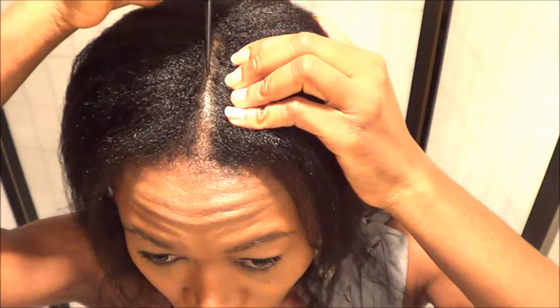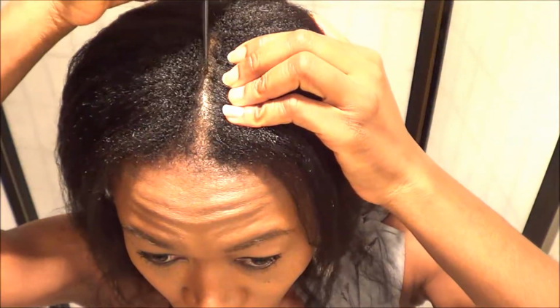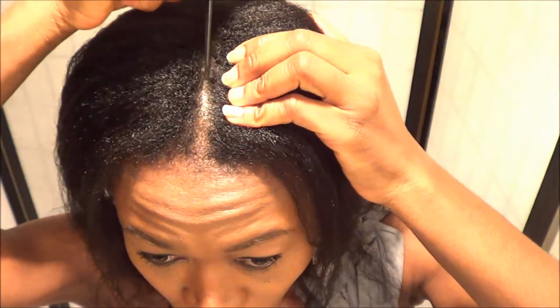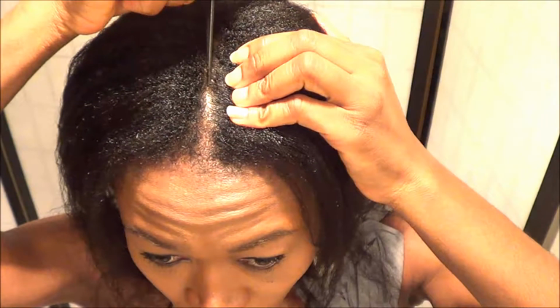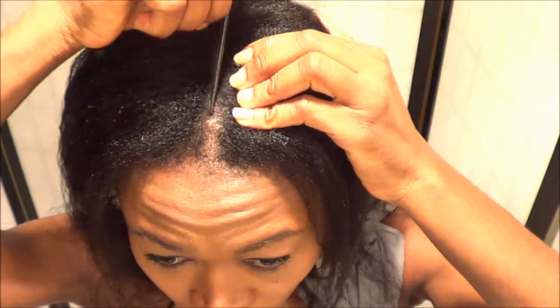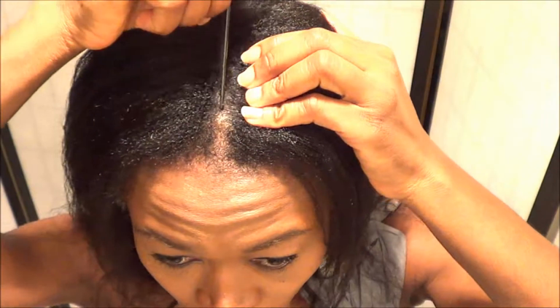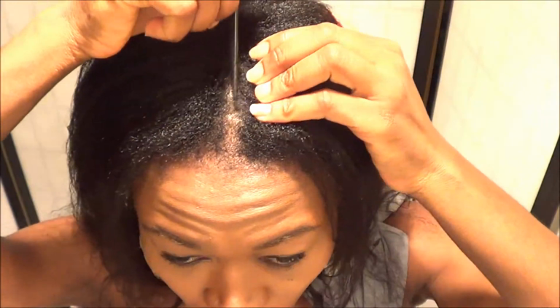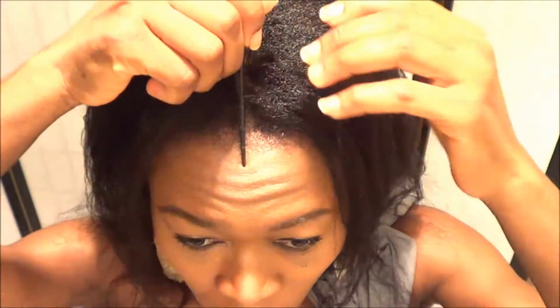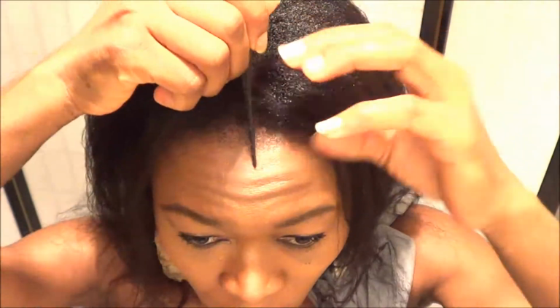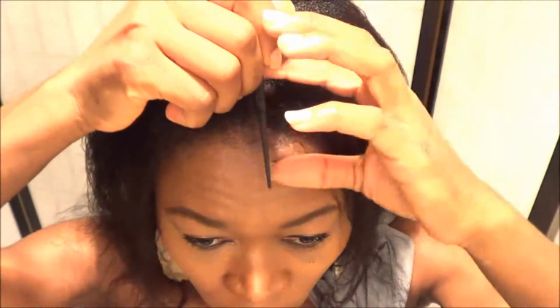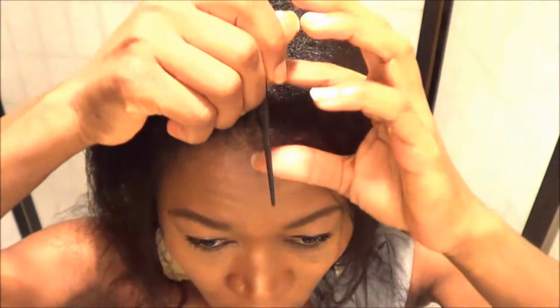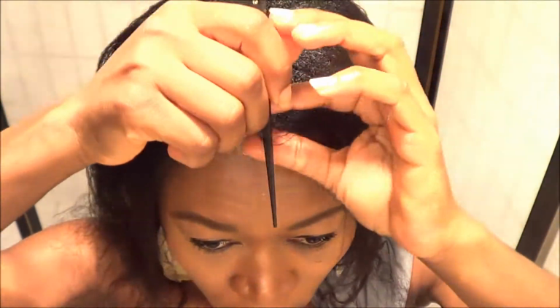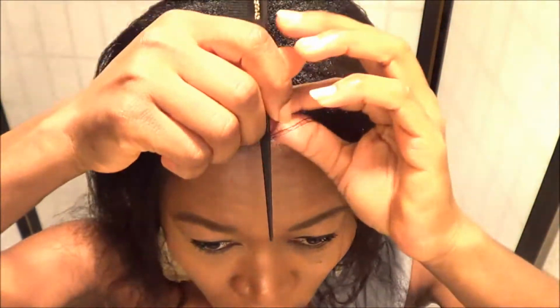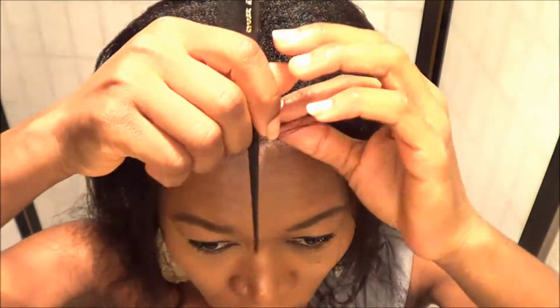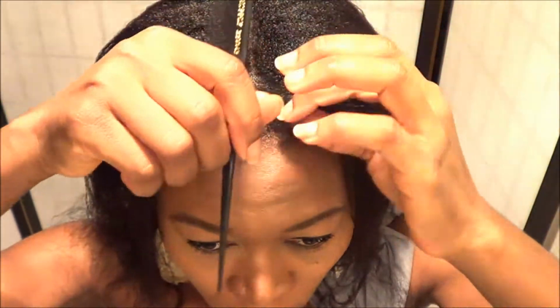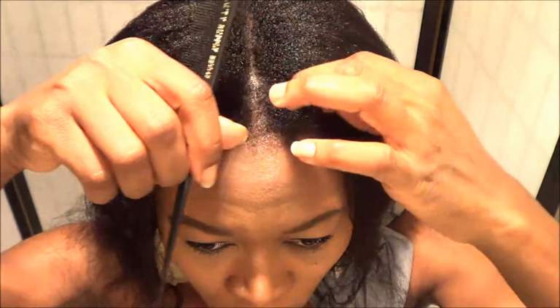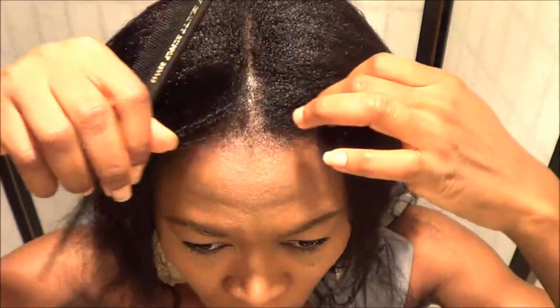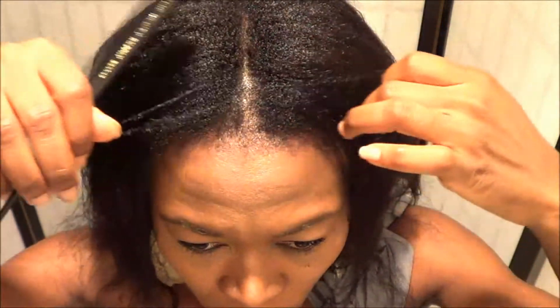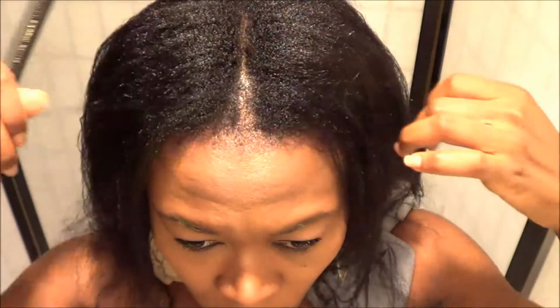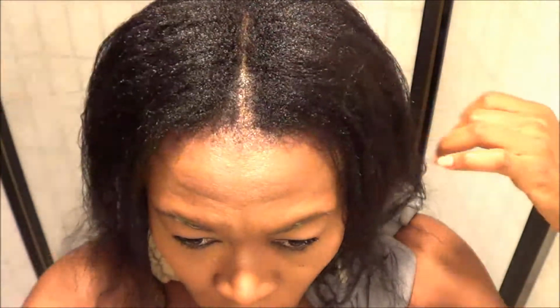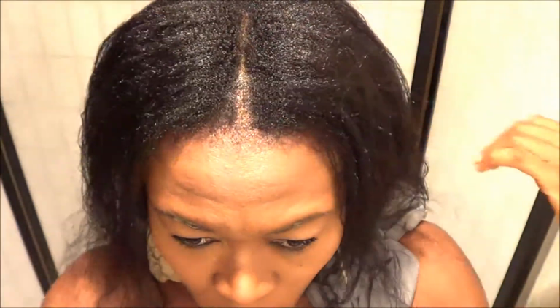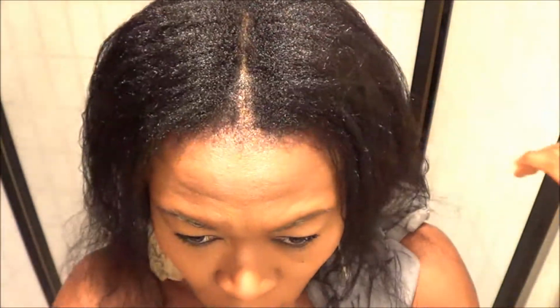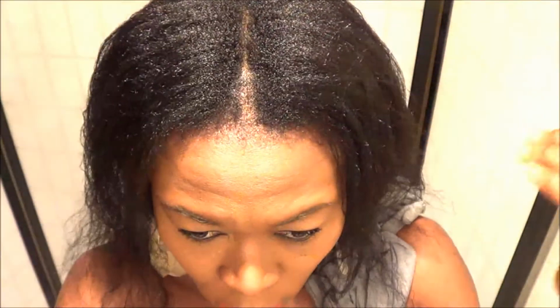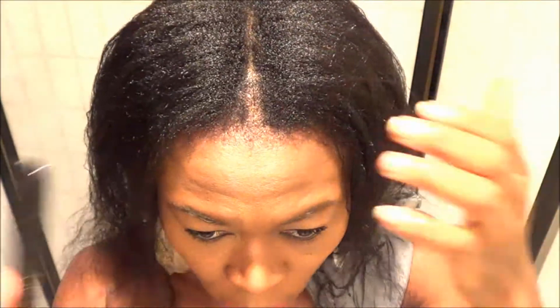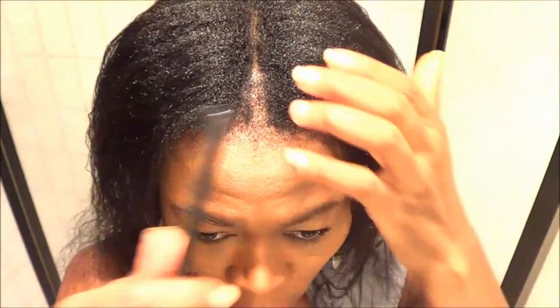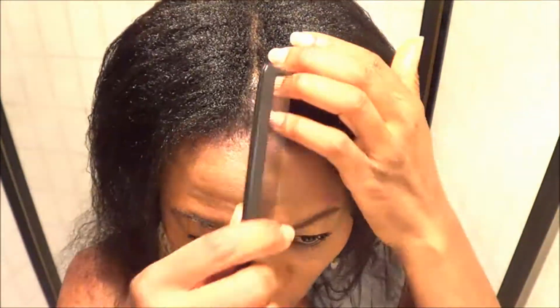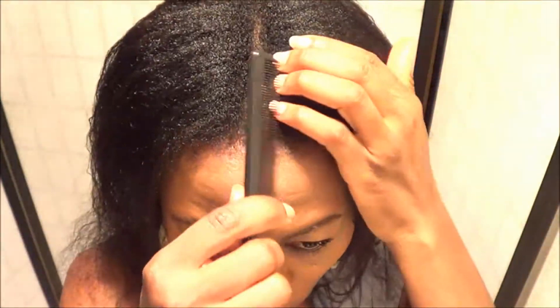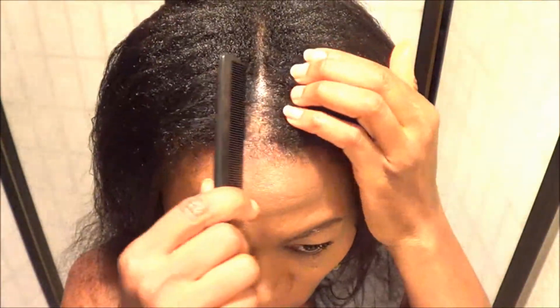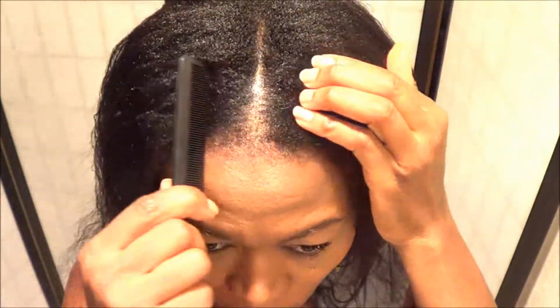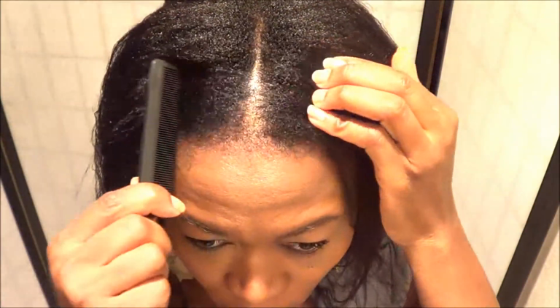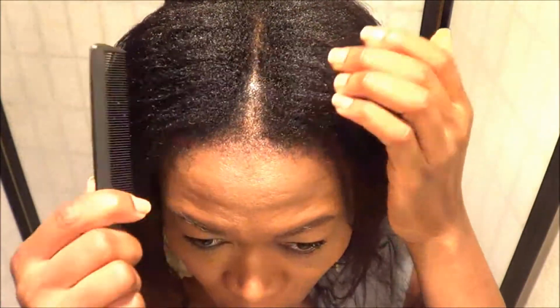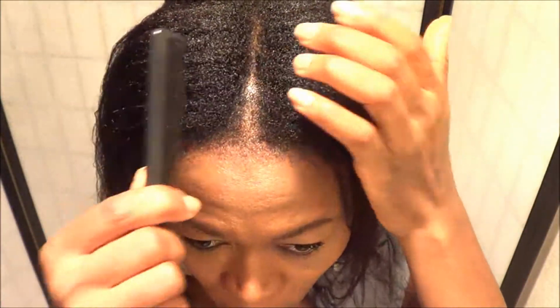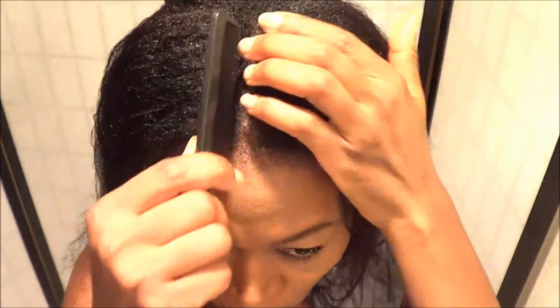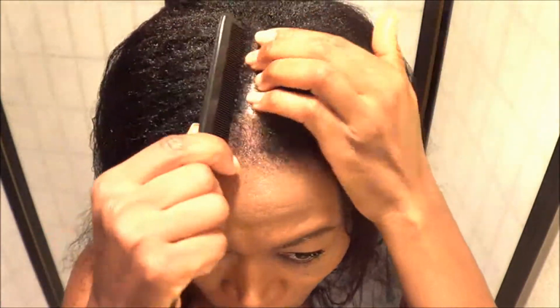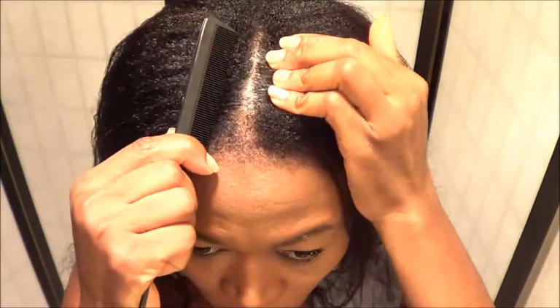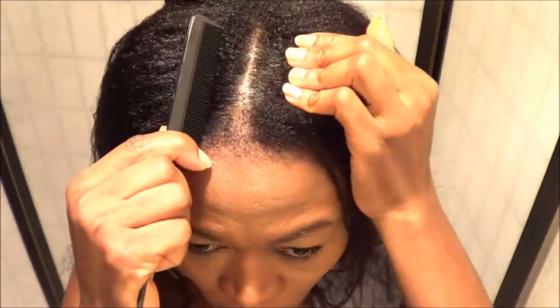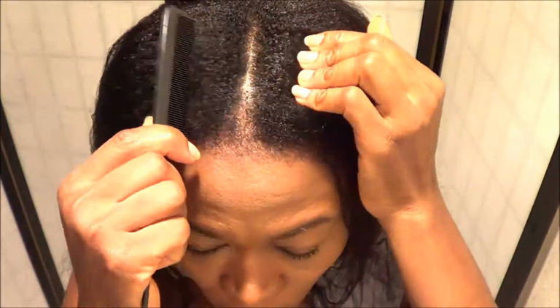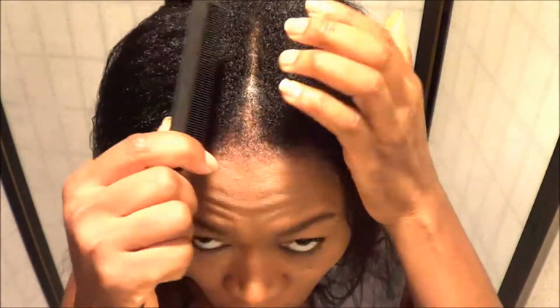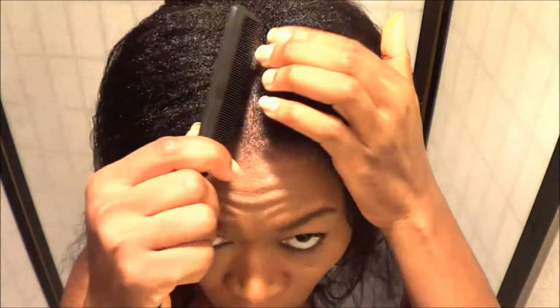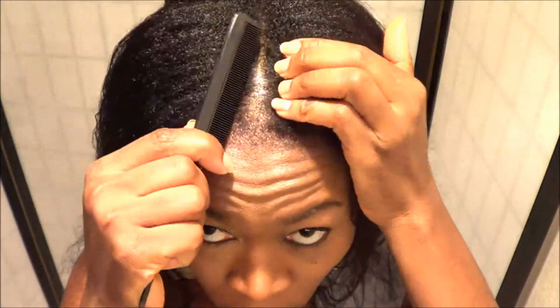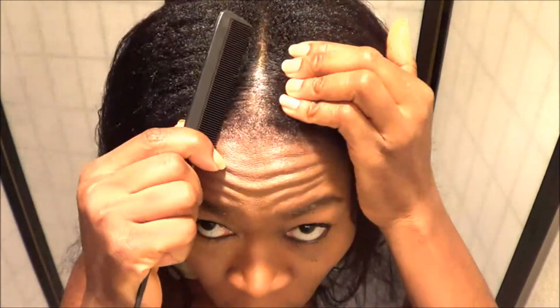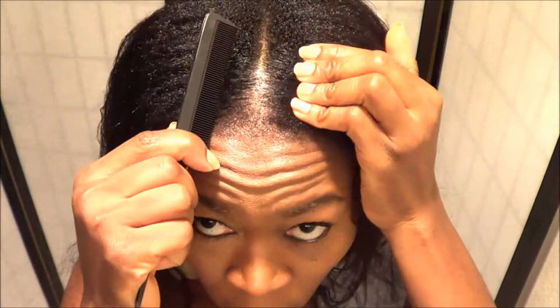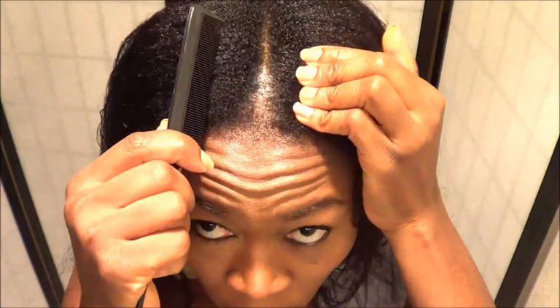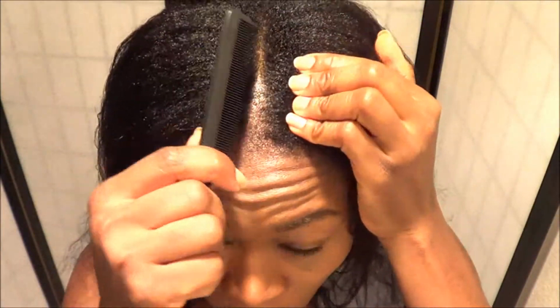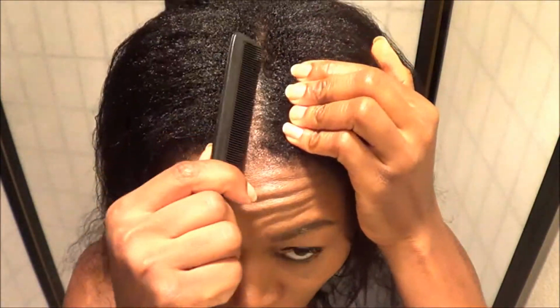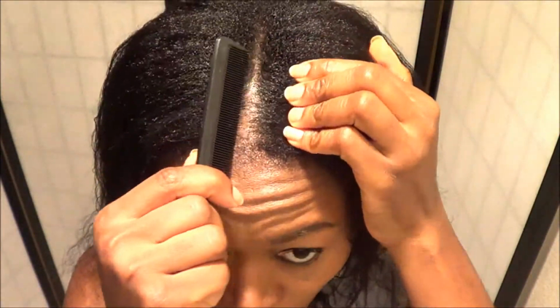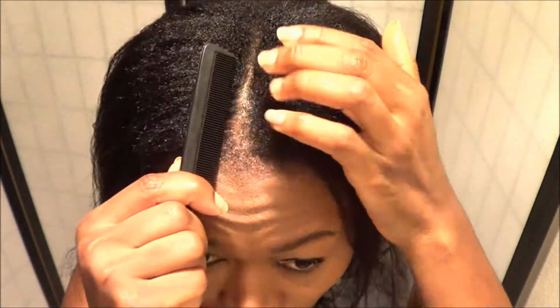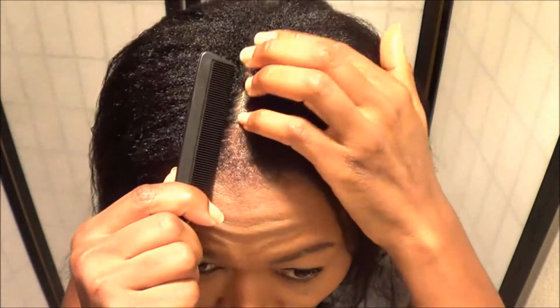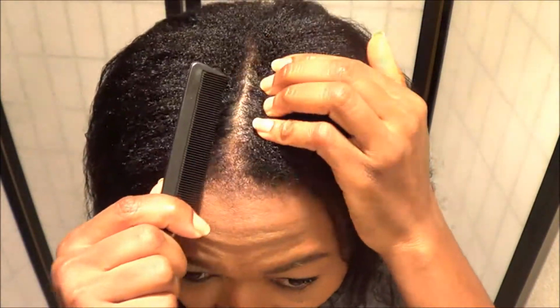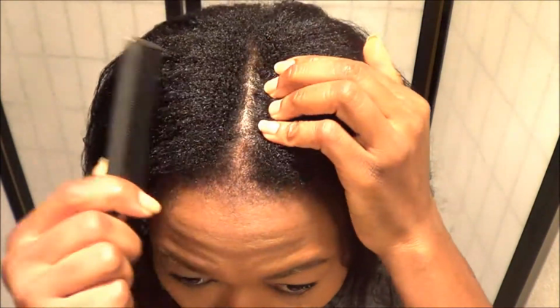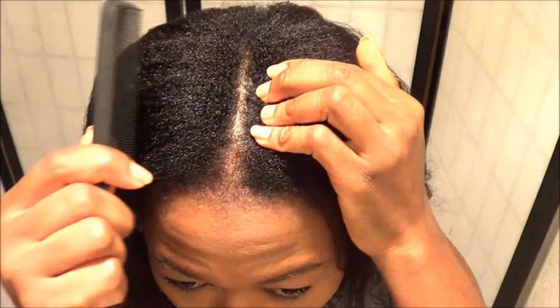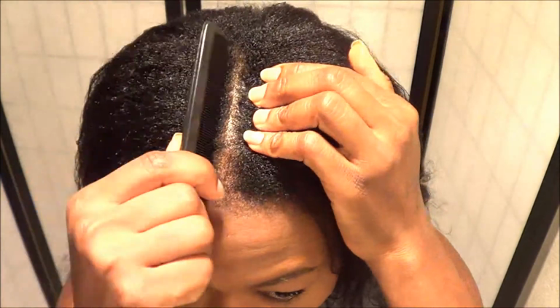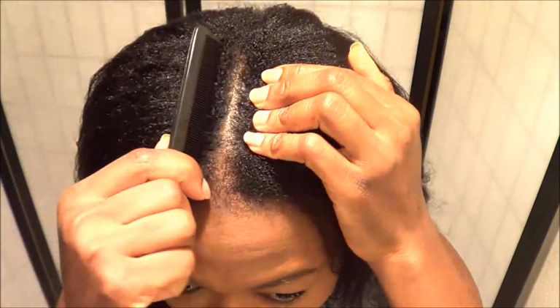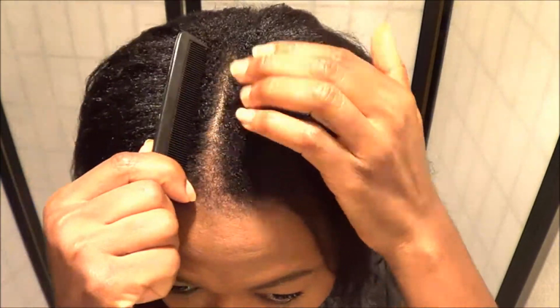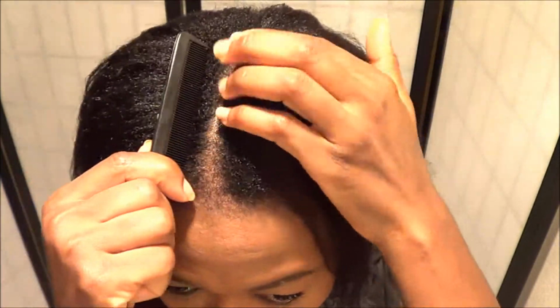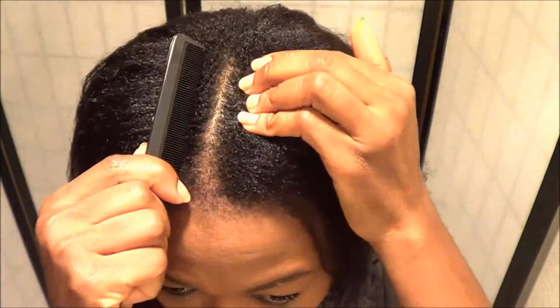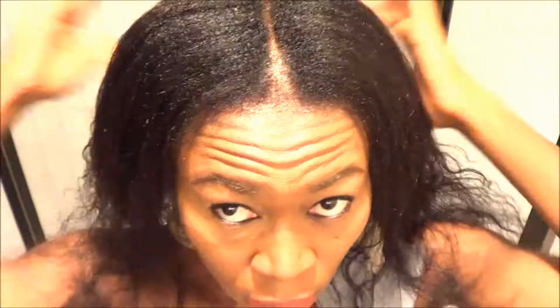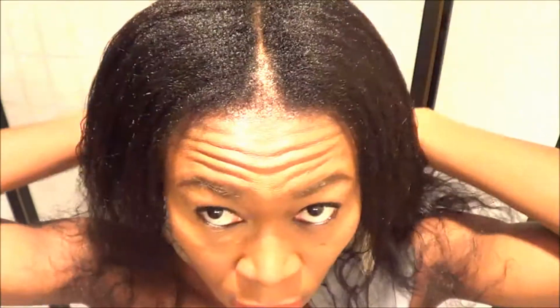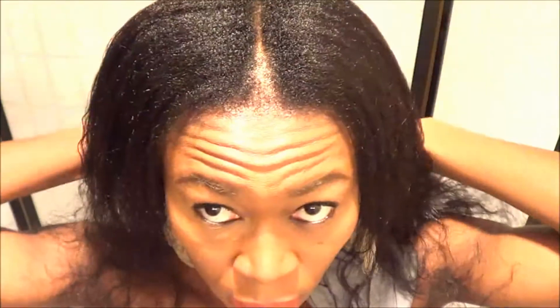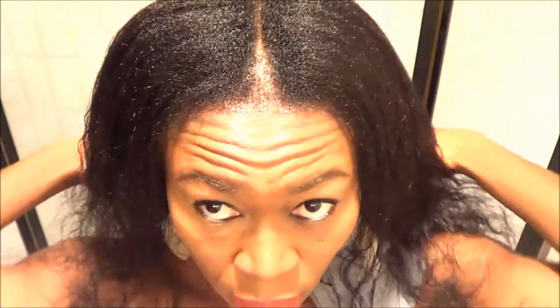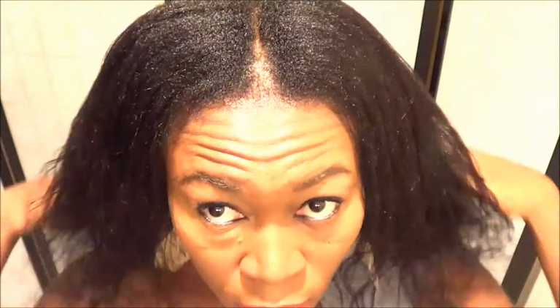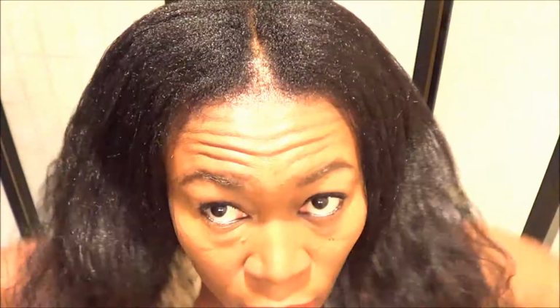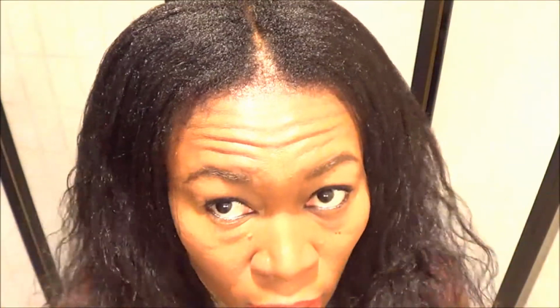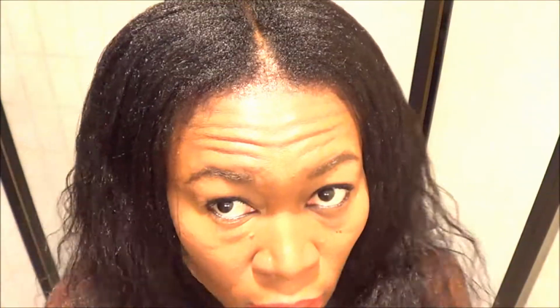The first thing I'm doing is getting my rat tail comb and making a parting down the middle of the front part of my head.